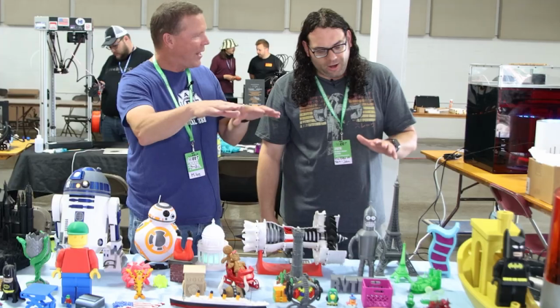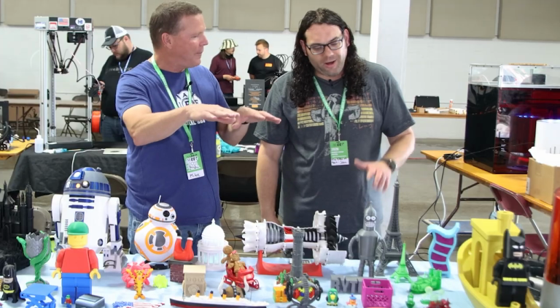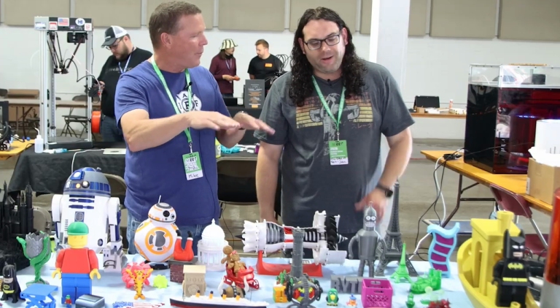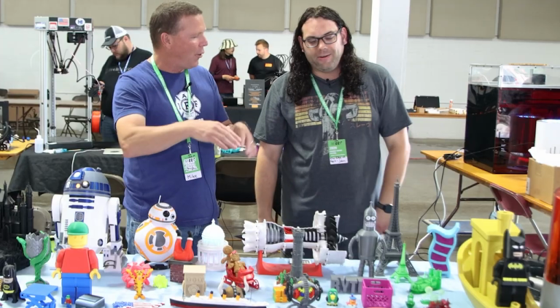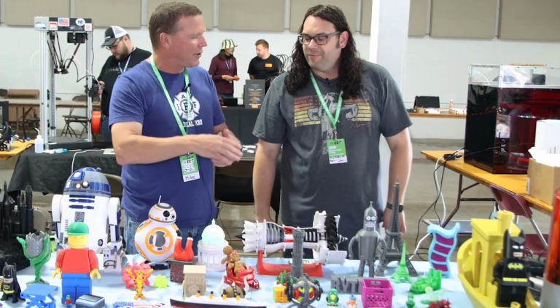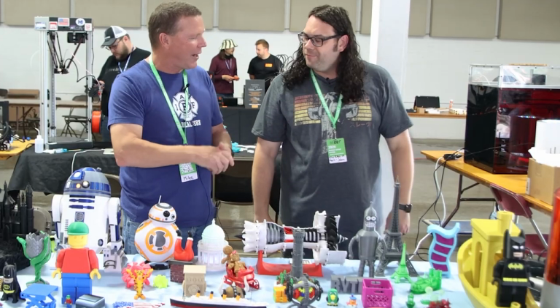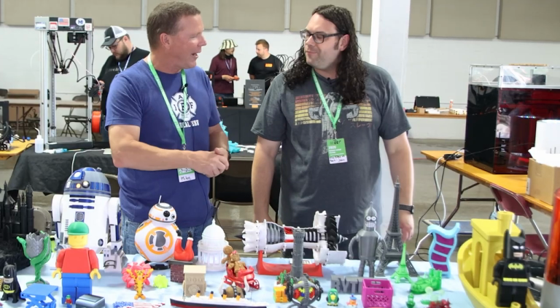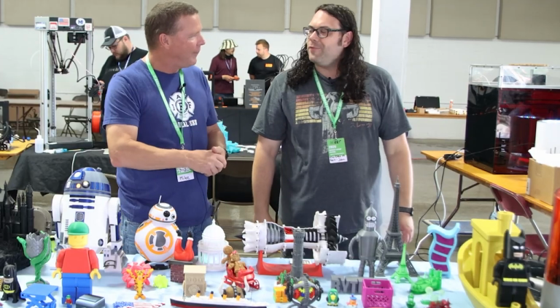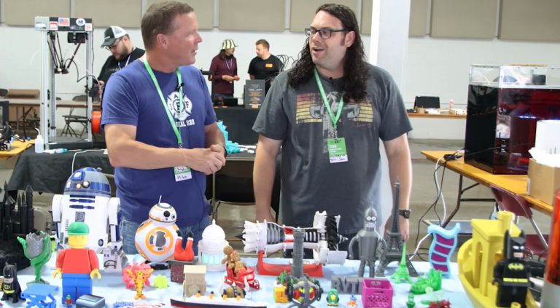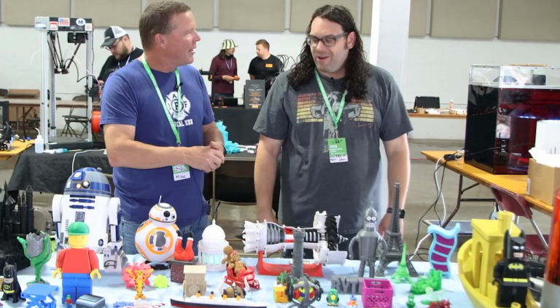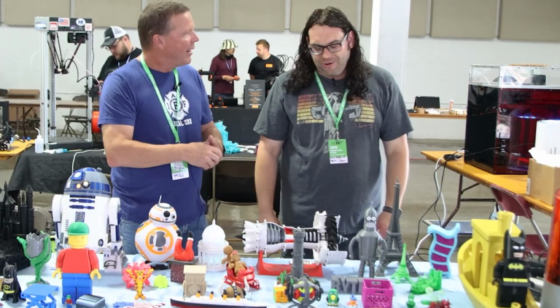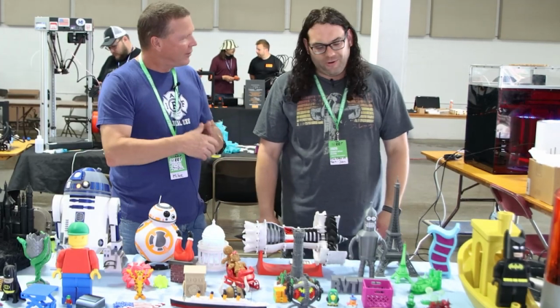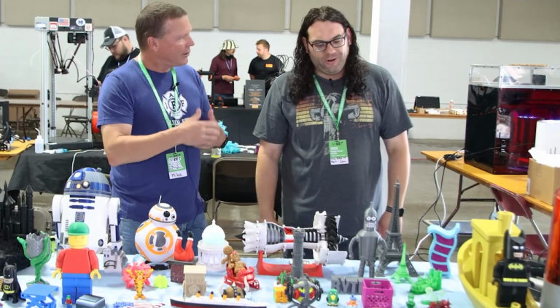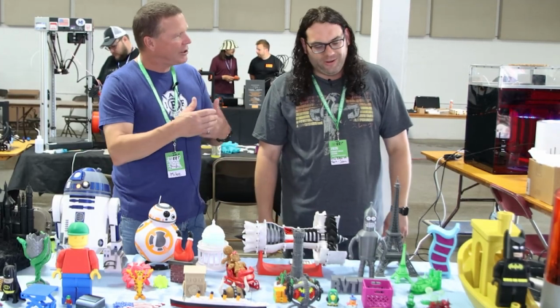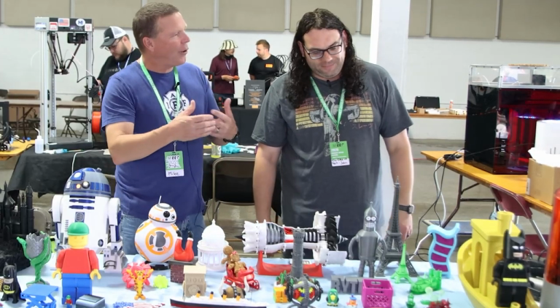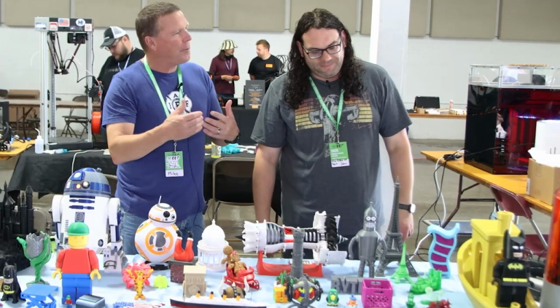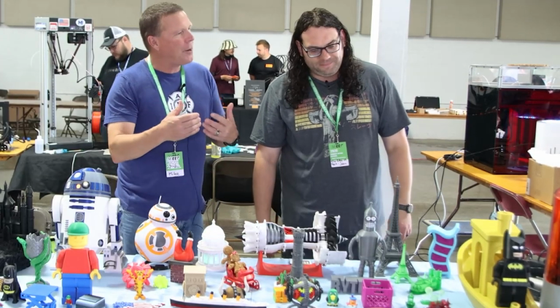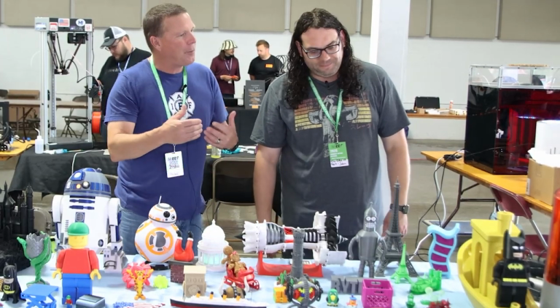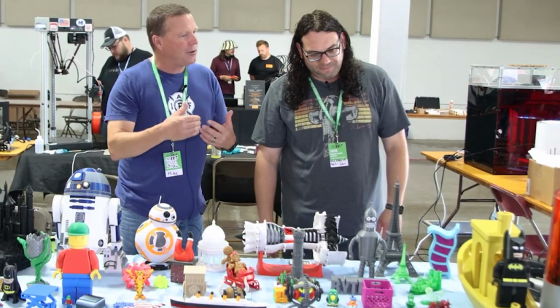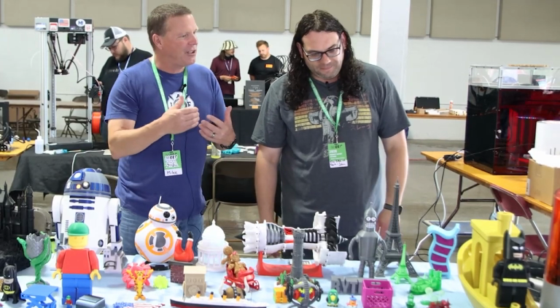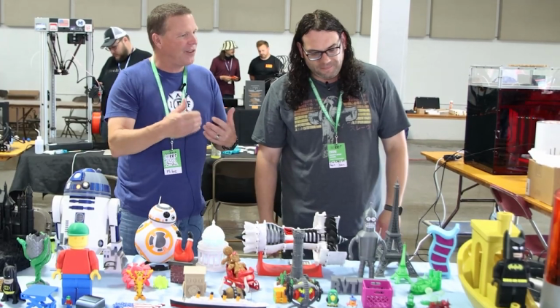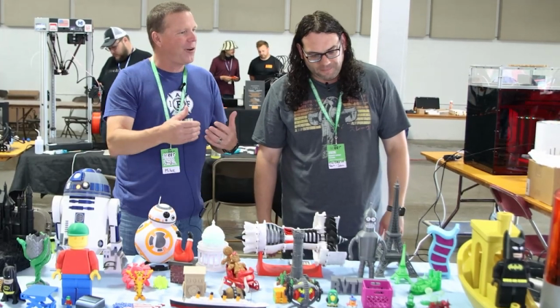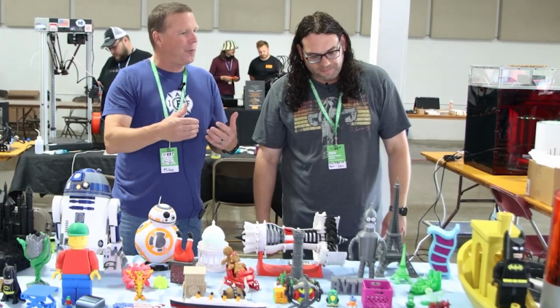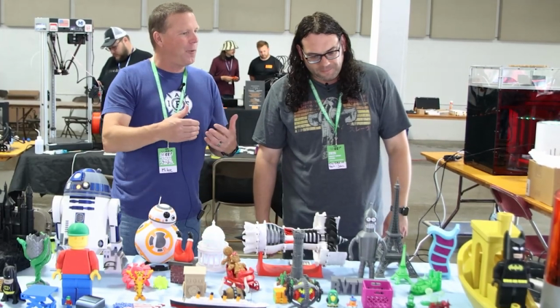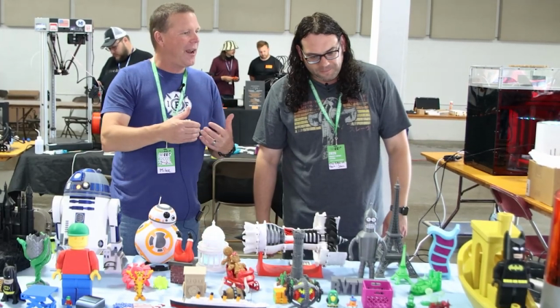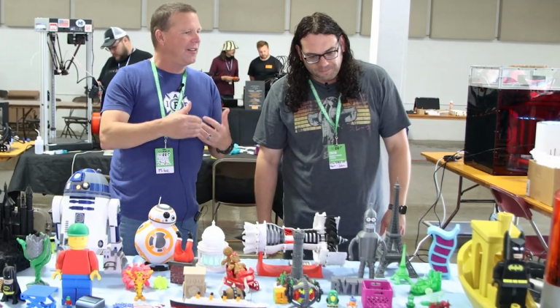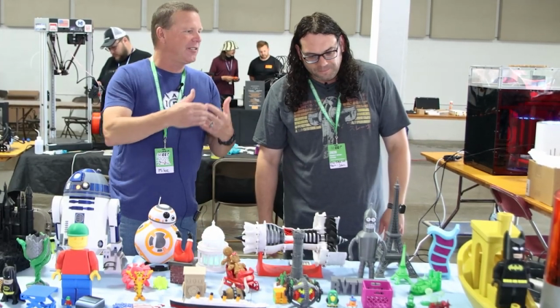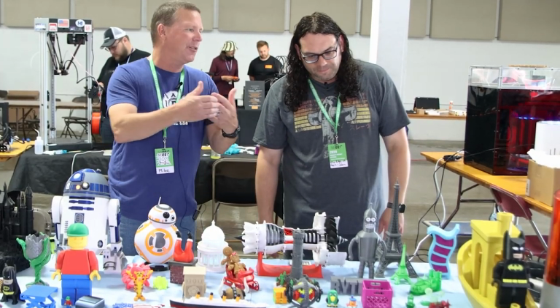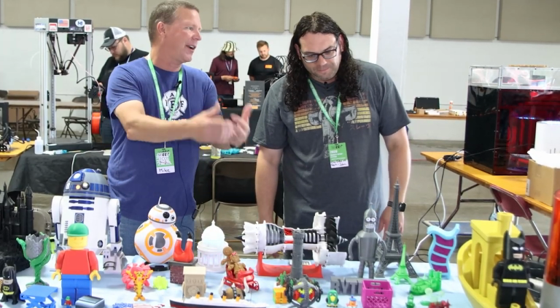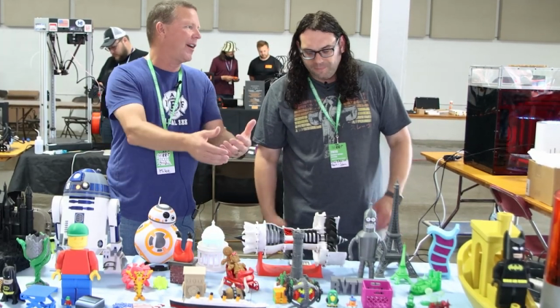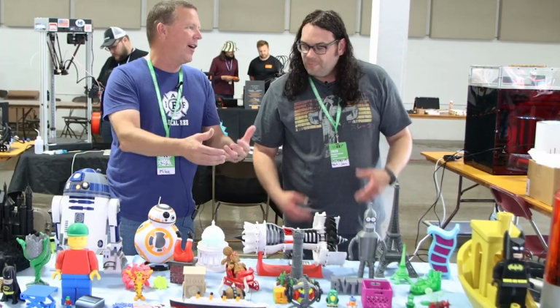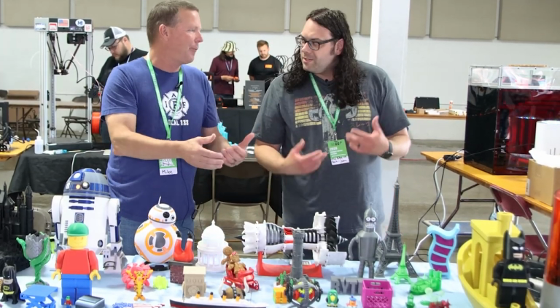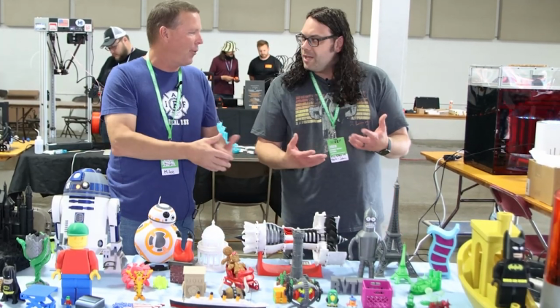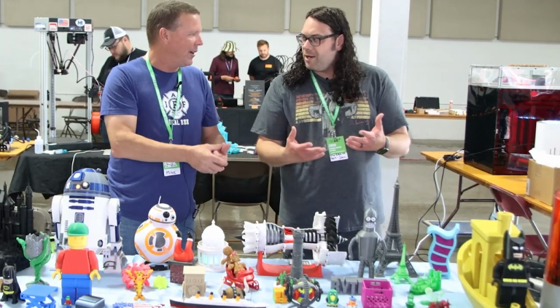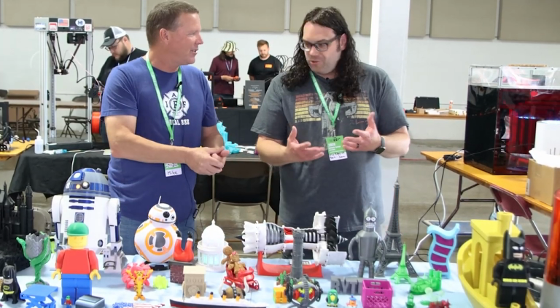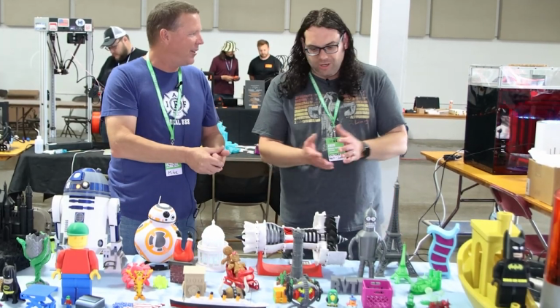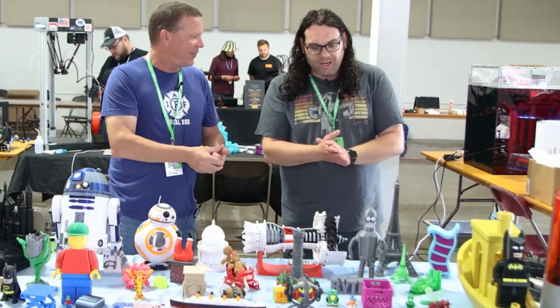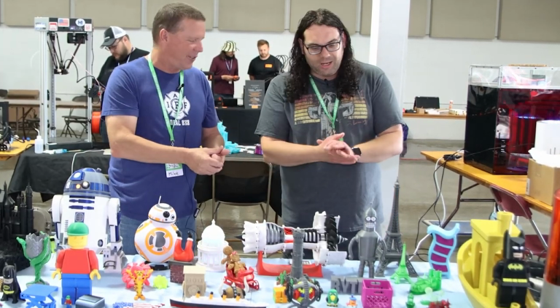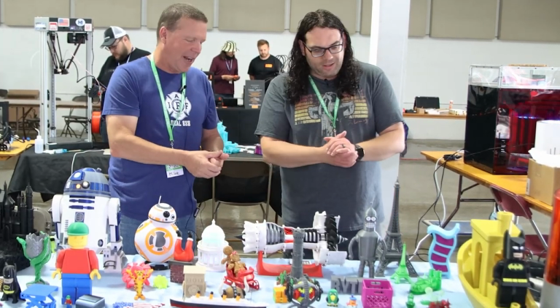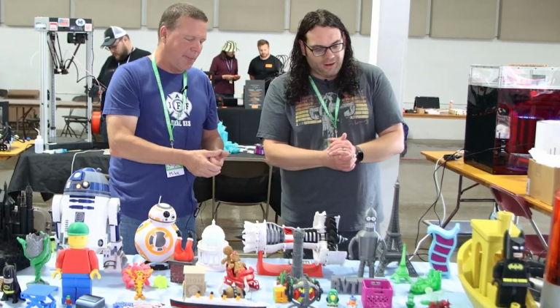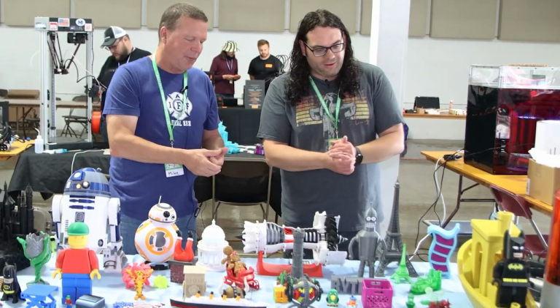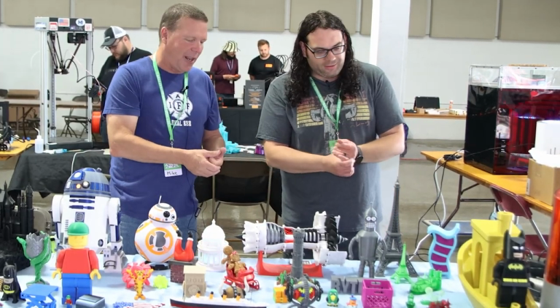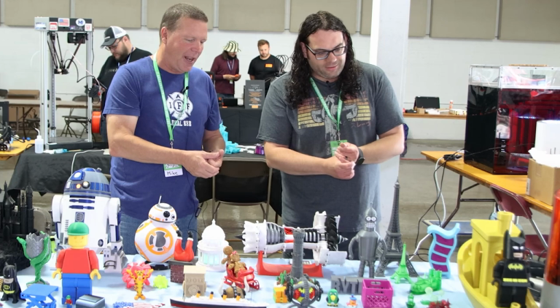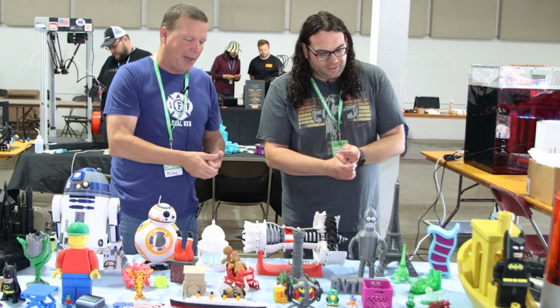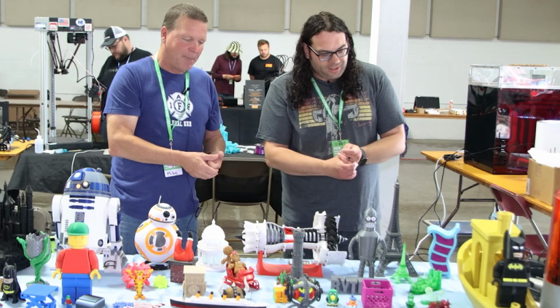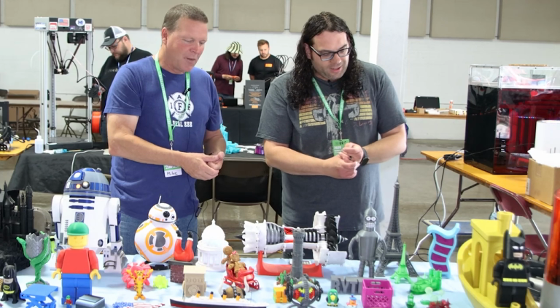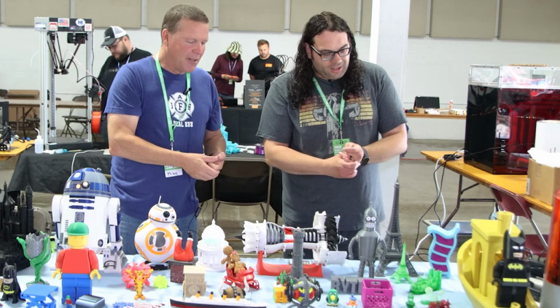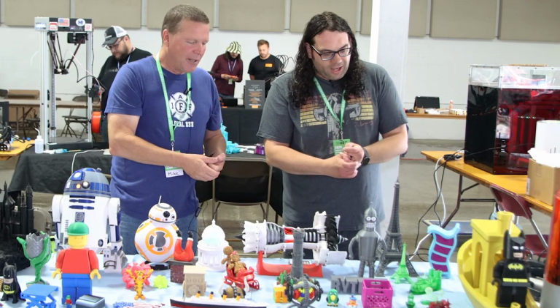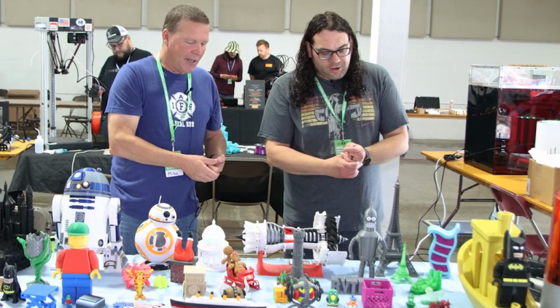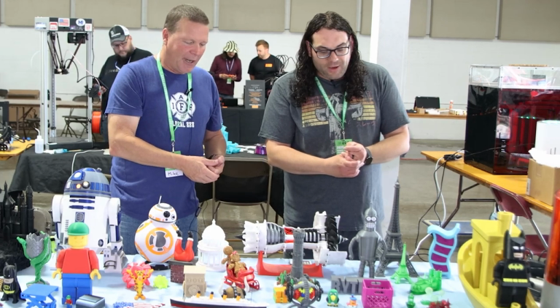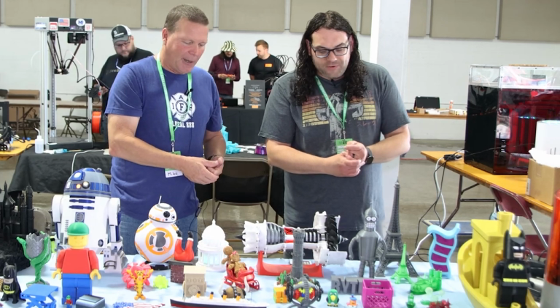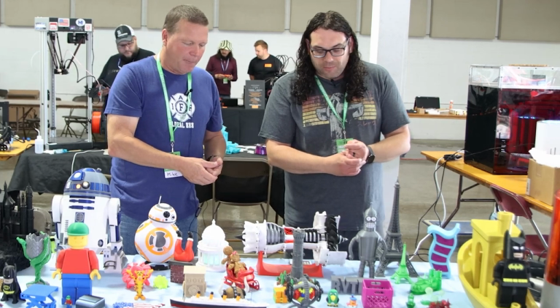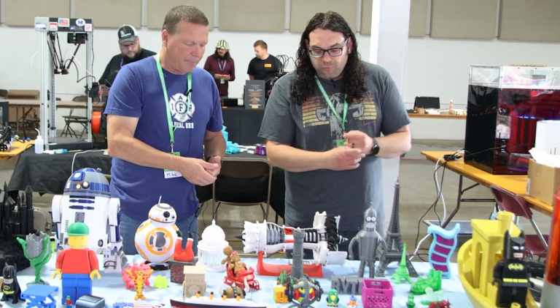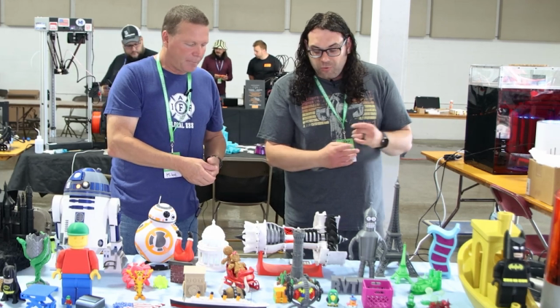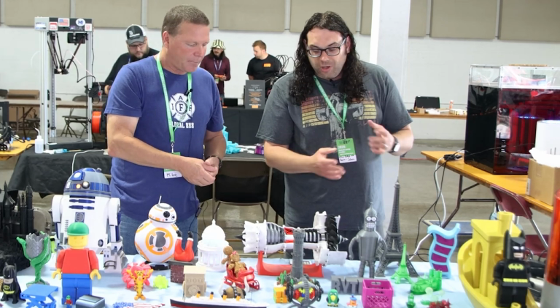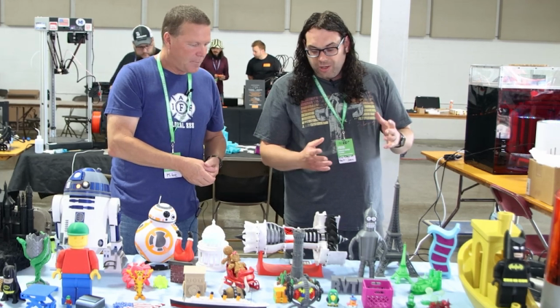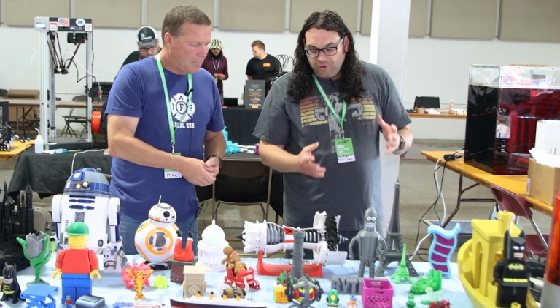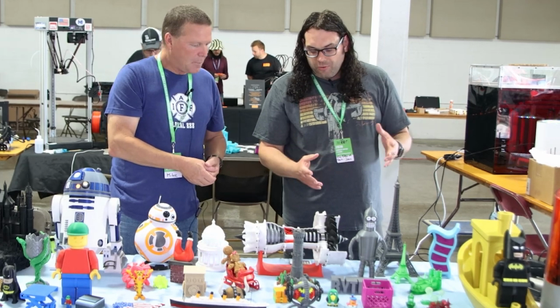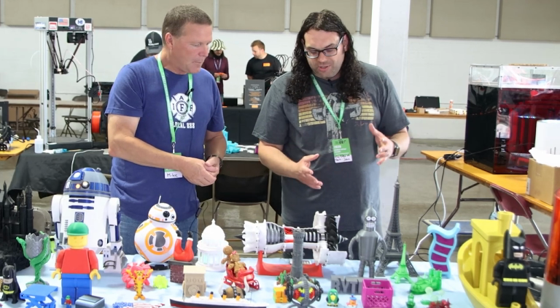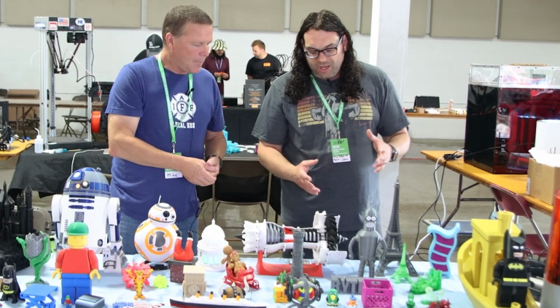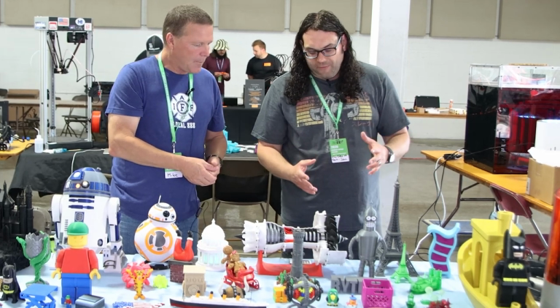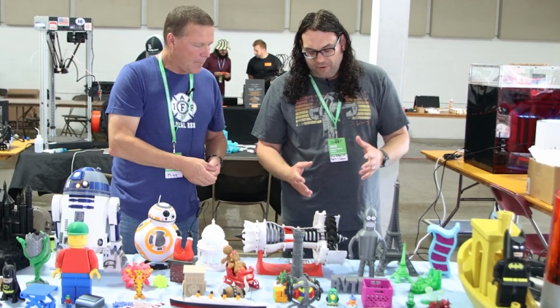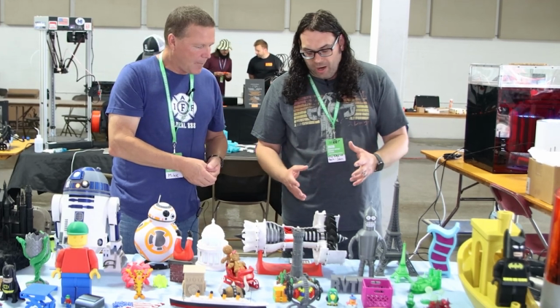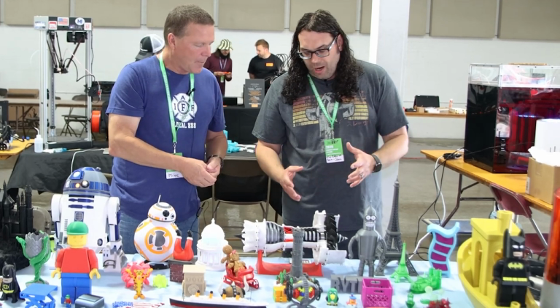Very cool. So it's showing people different ways to accomplish the same thing — different ways to actually get there. And you have some really cool stuff here.